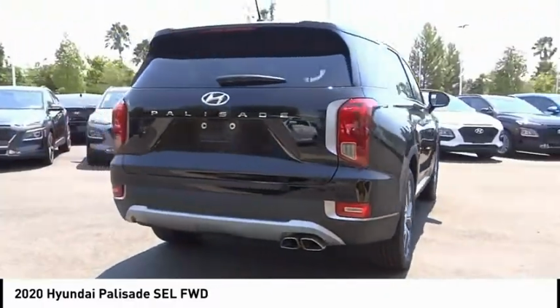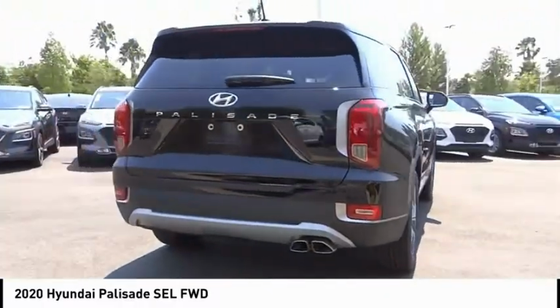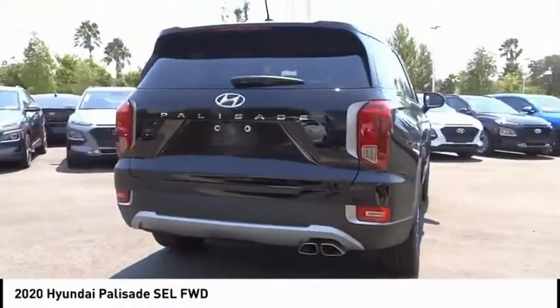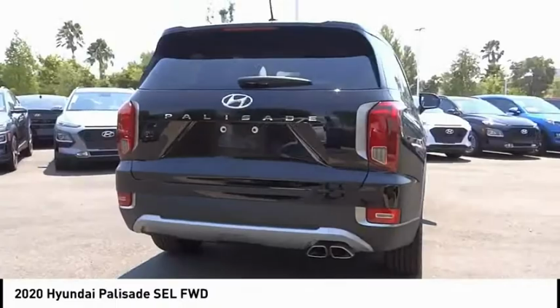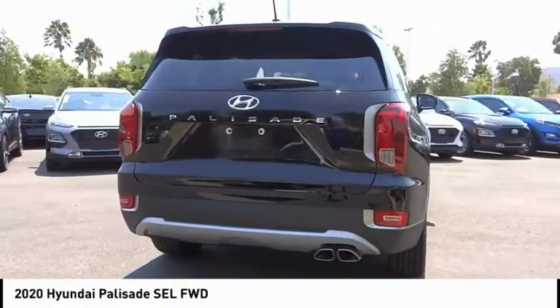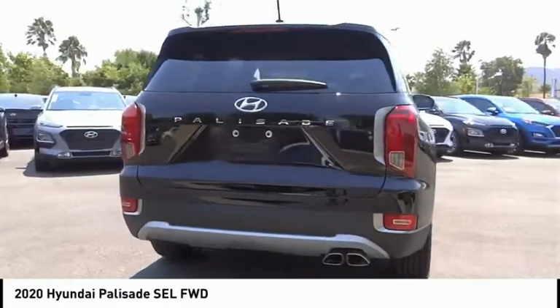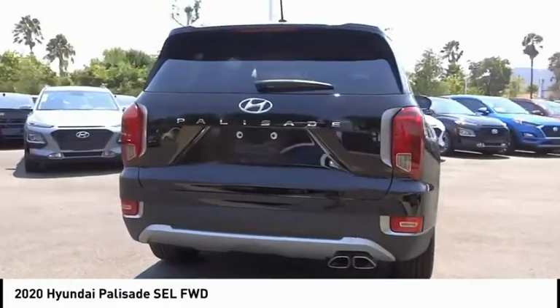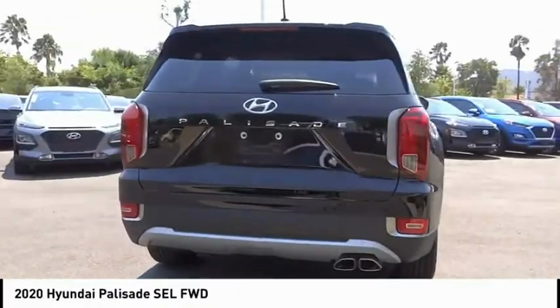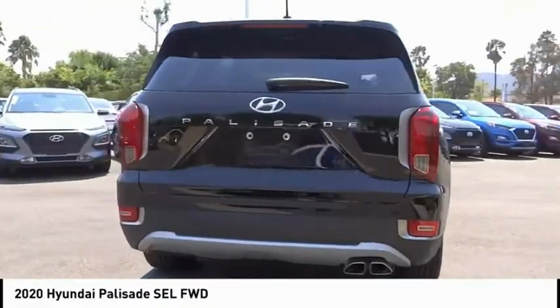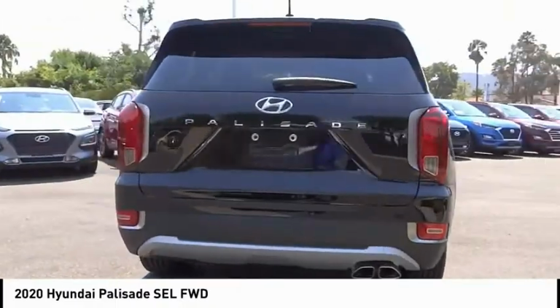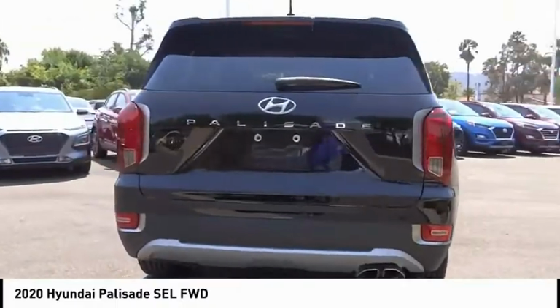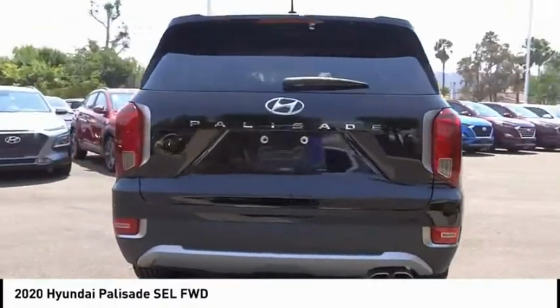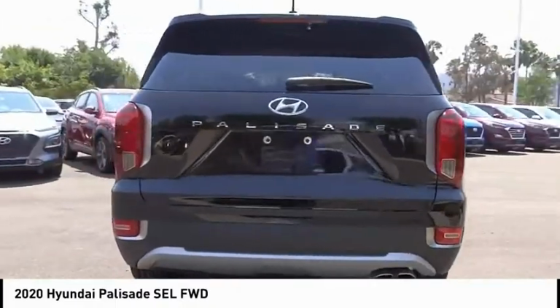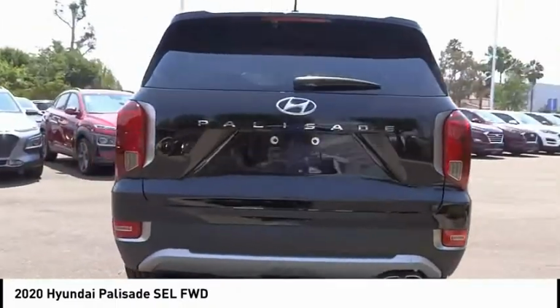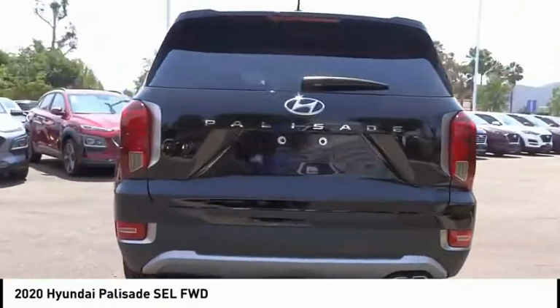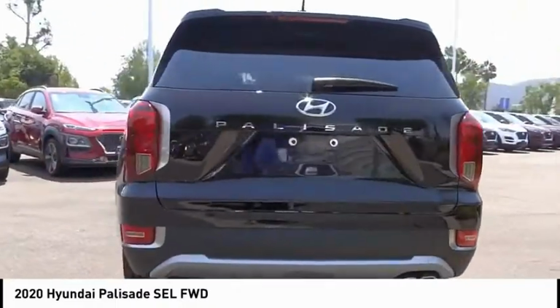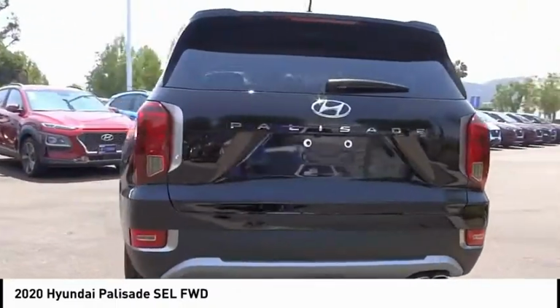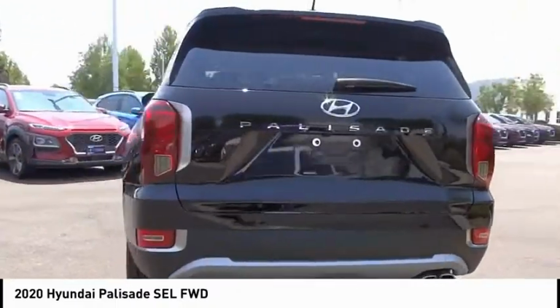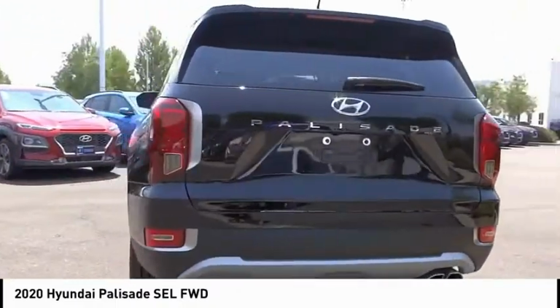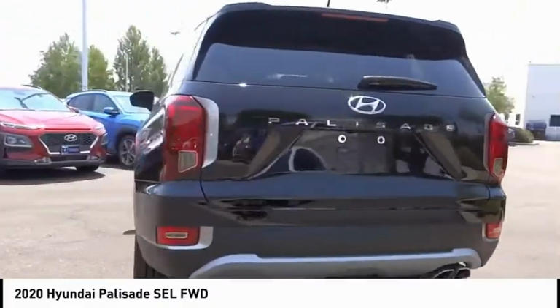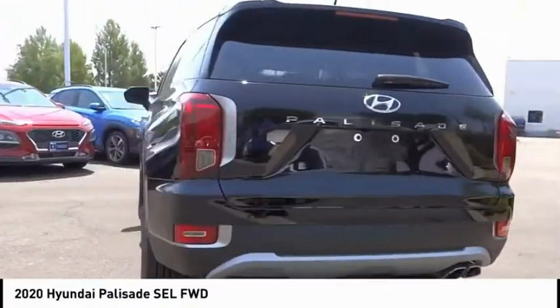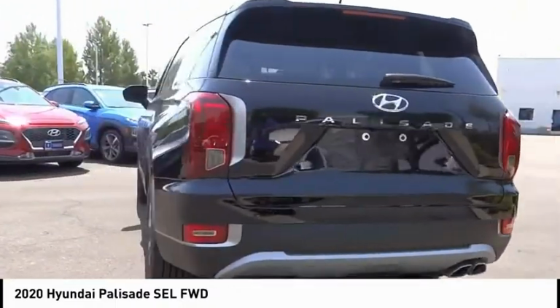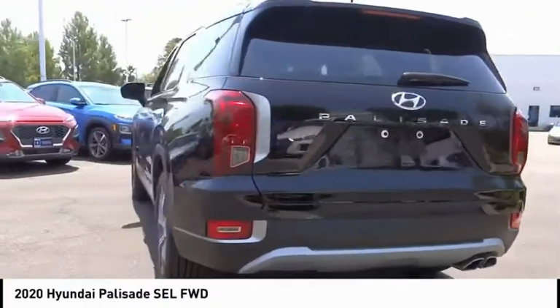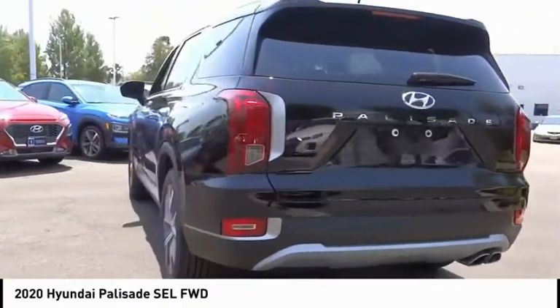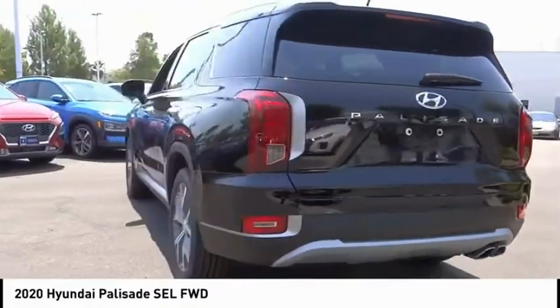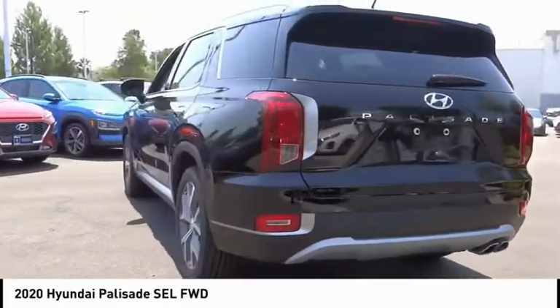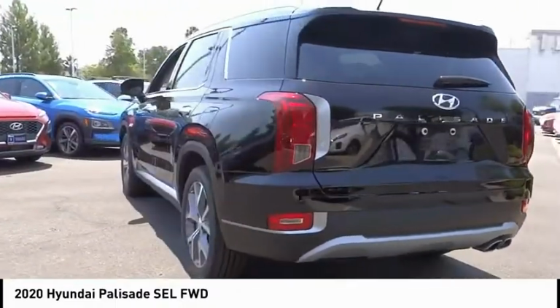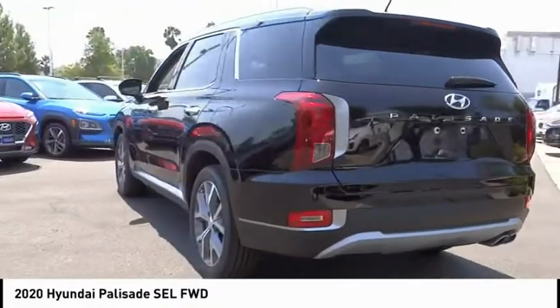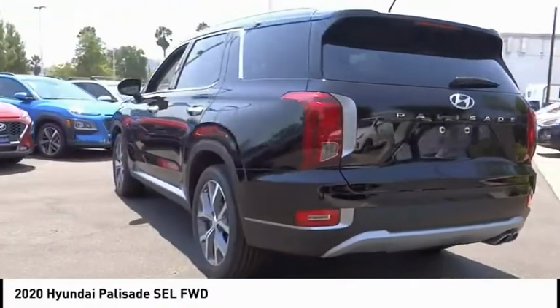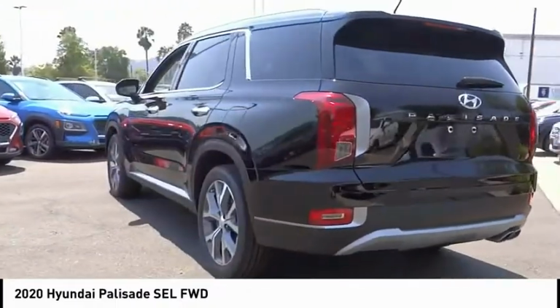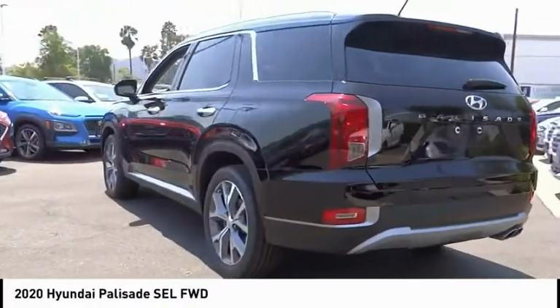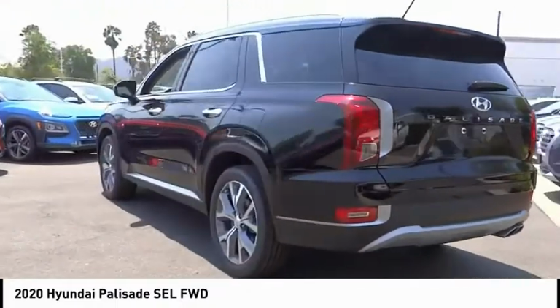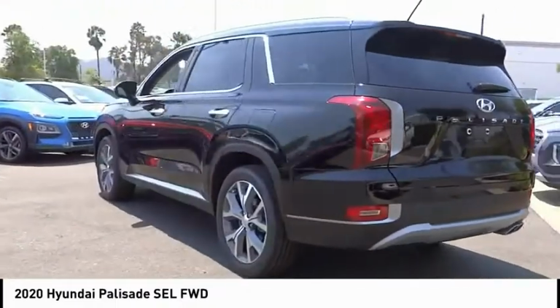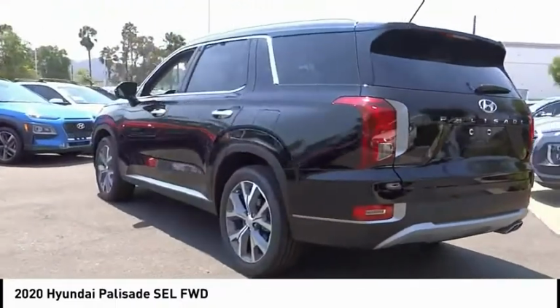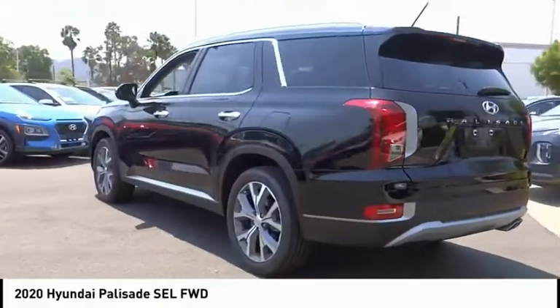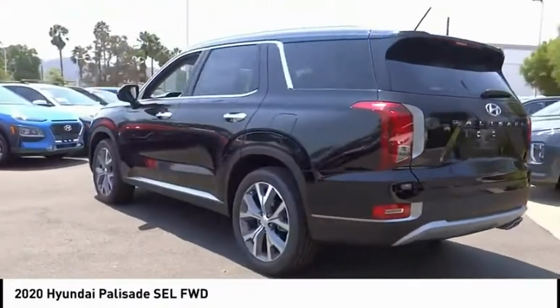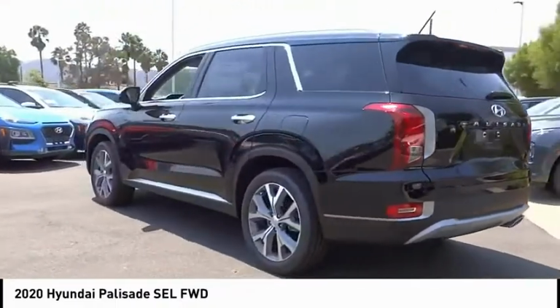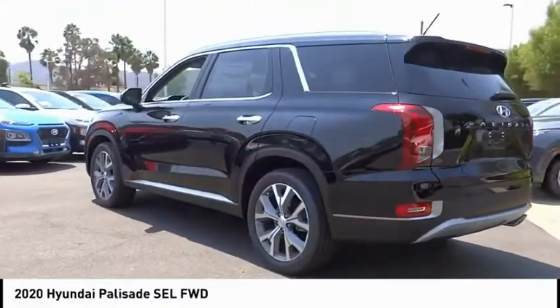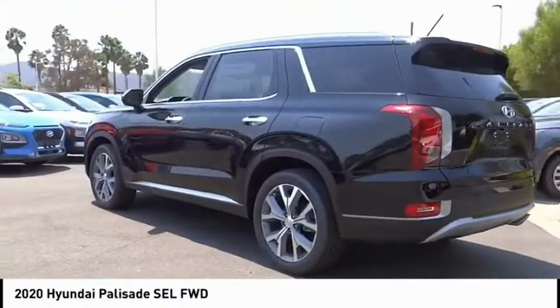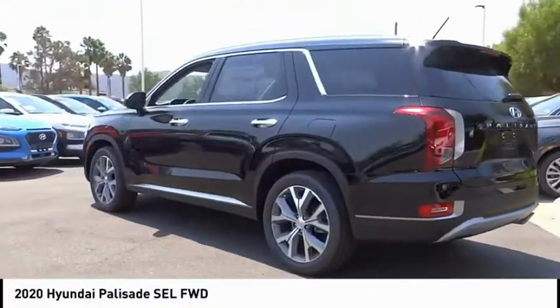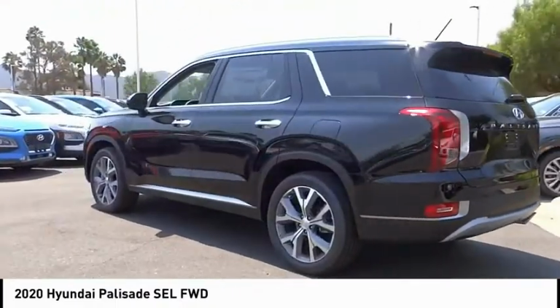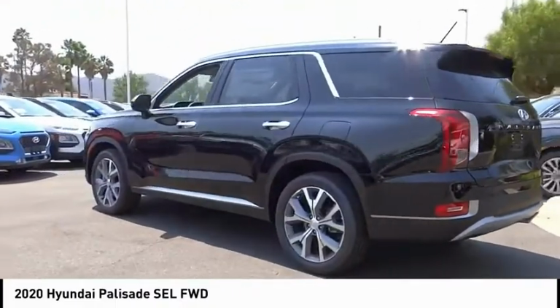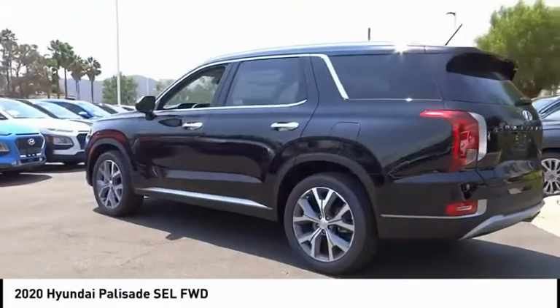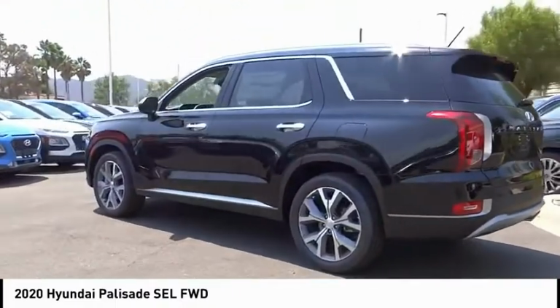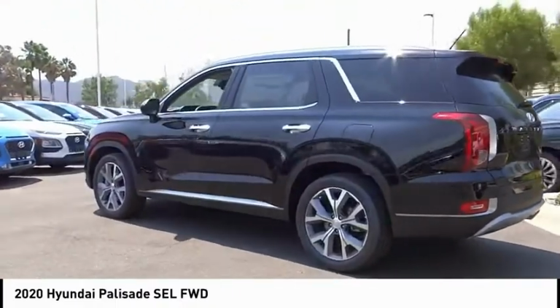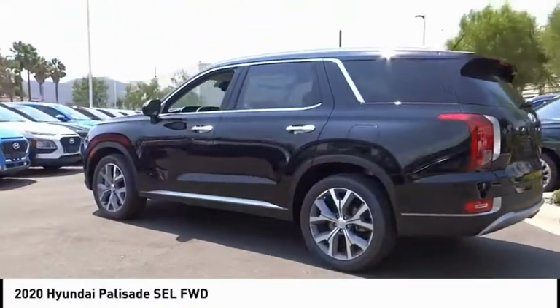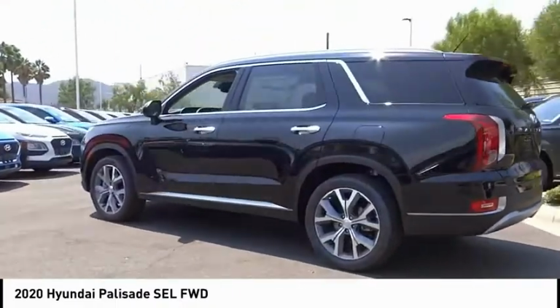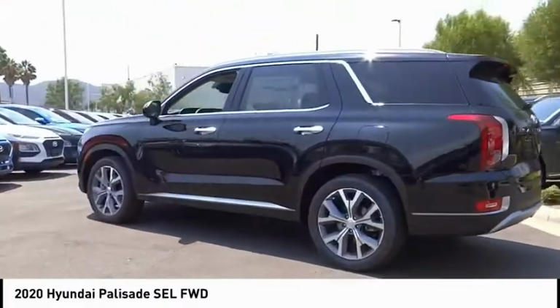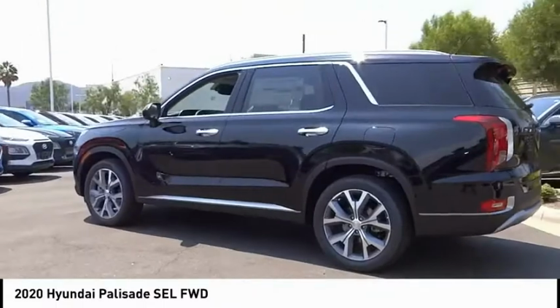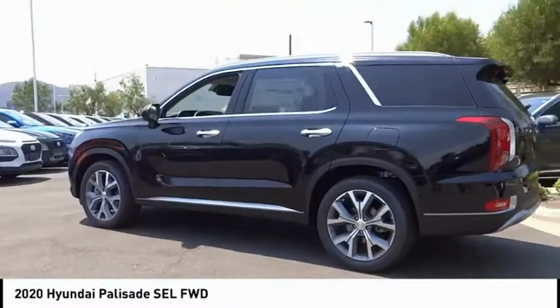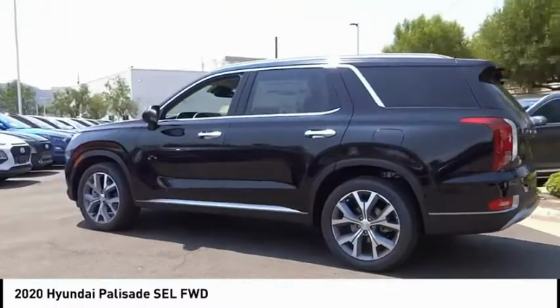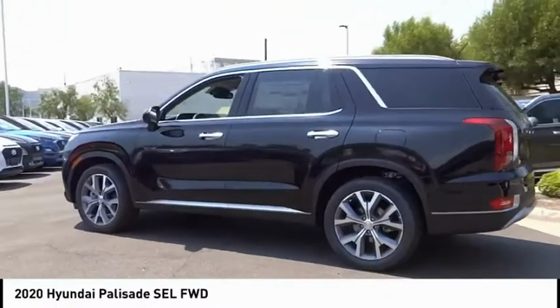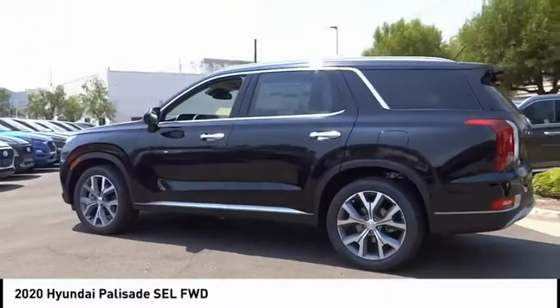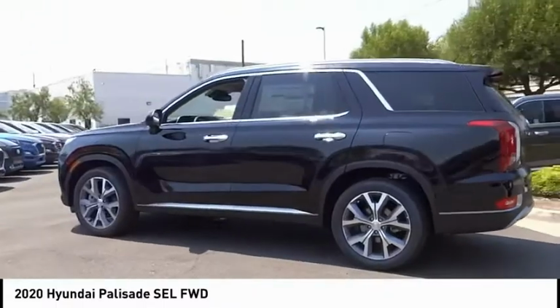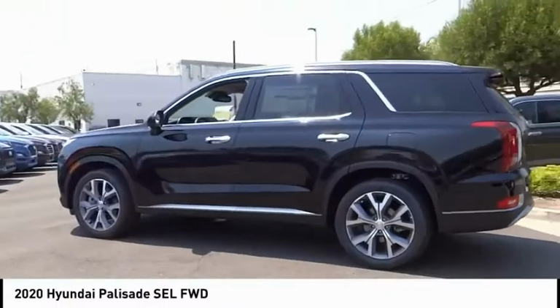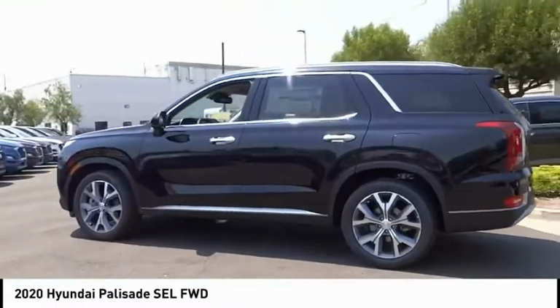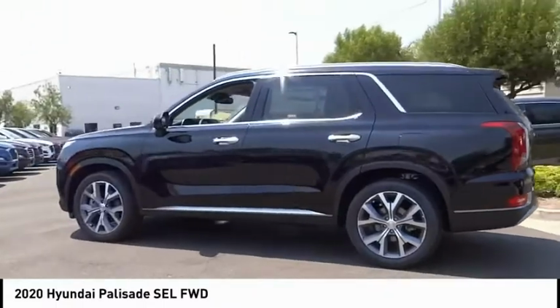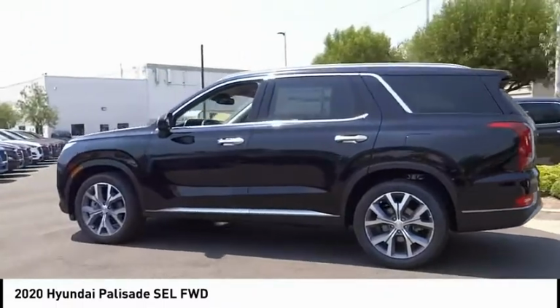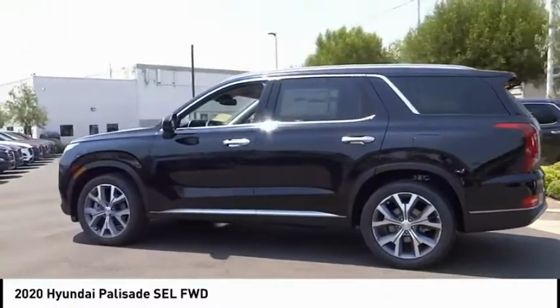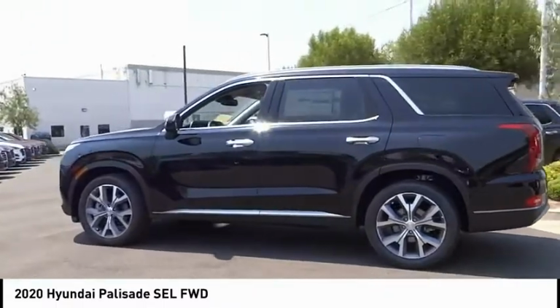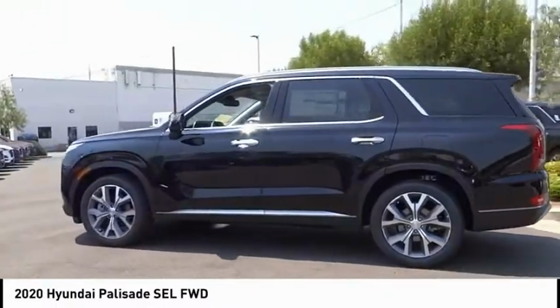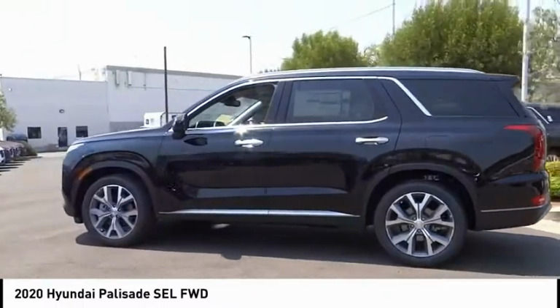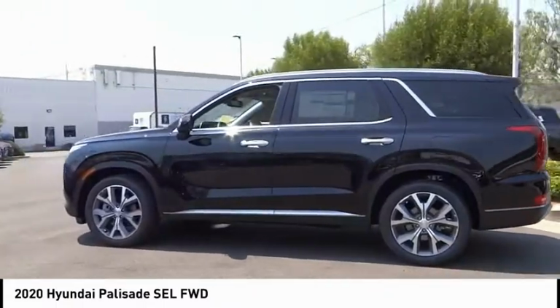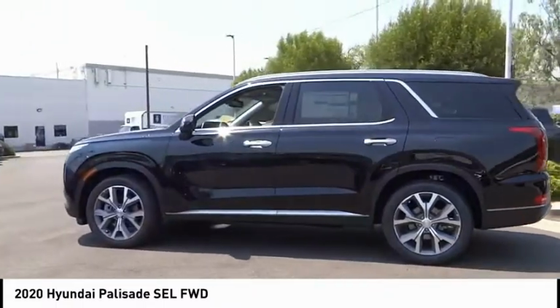This vehicle has less than 200 miles. If you like it online, you'll love it in your driveway. Take it for a spin today.